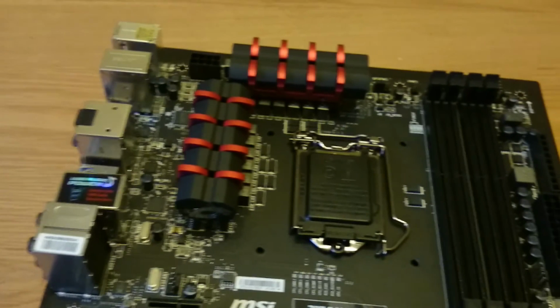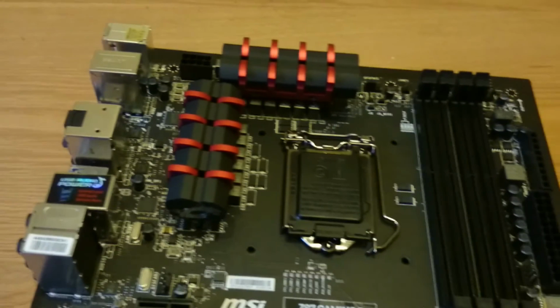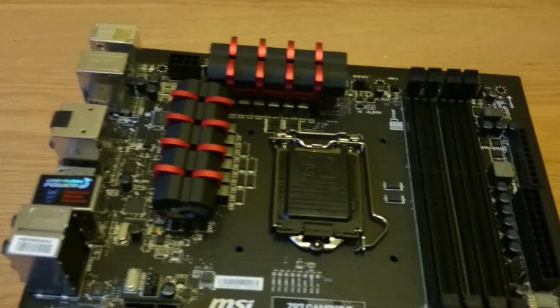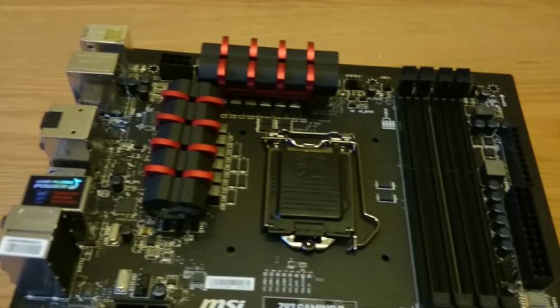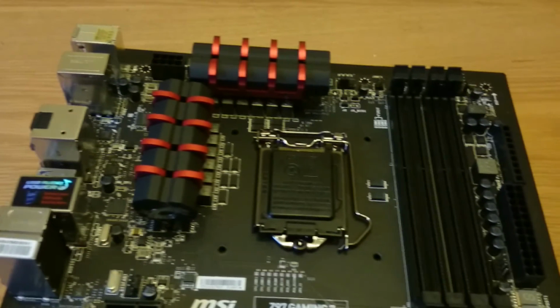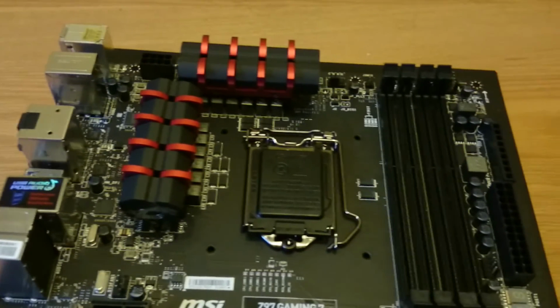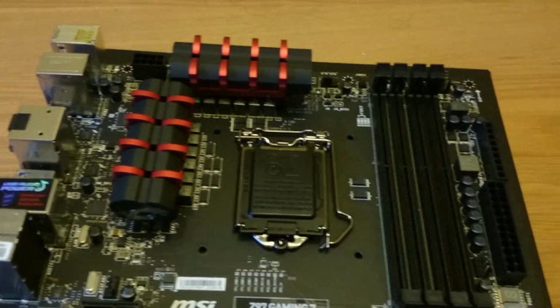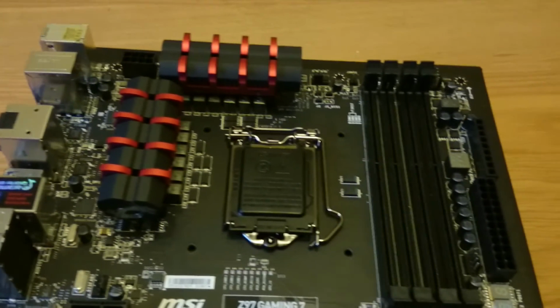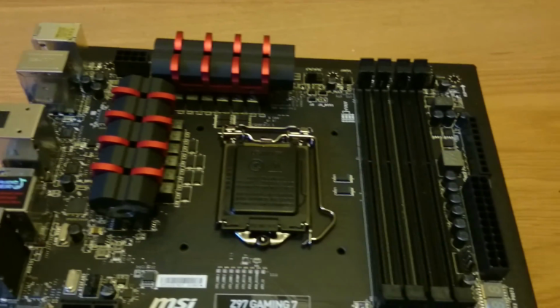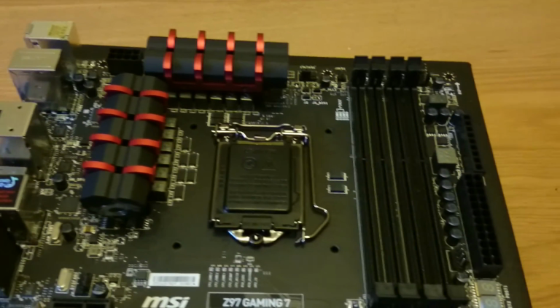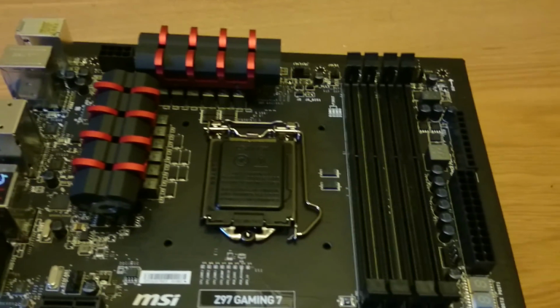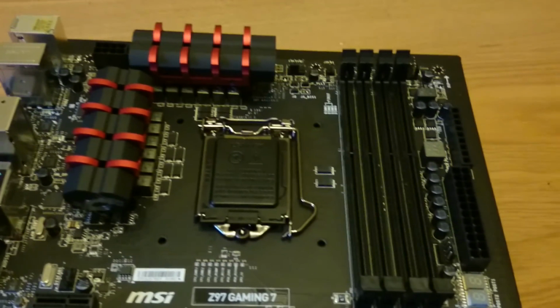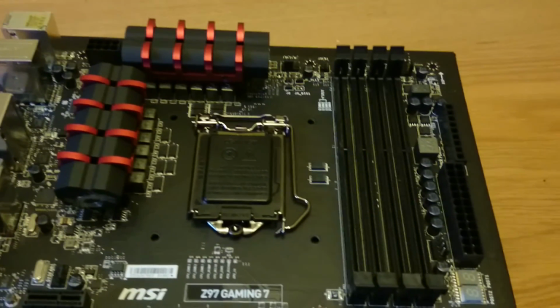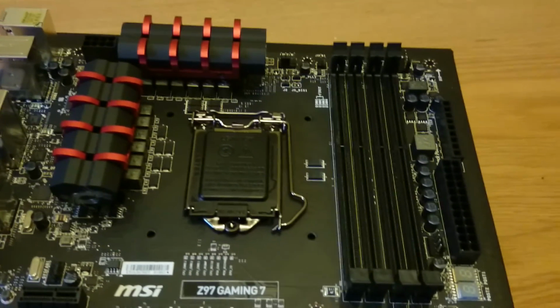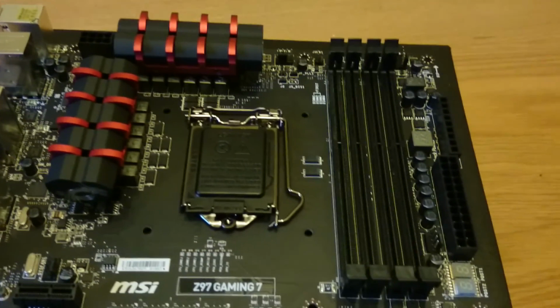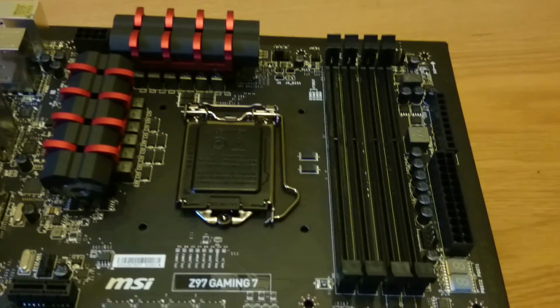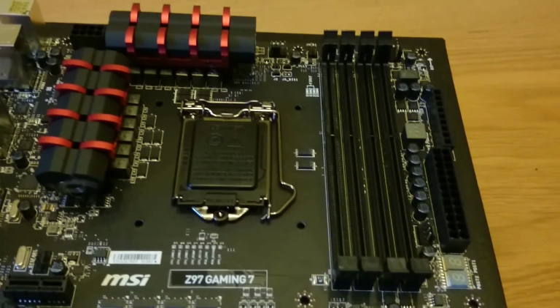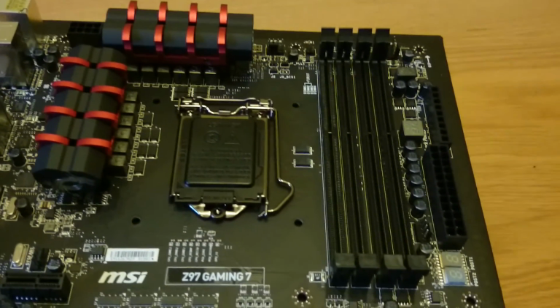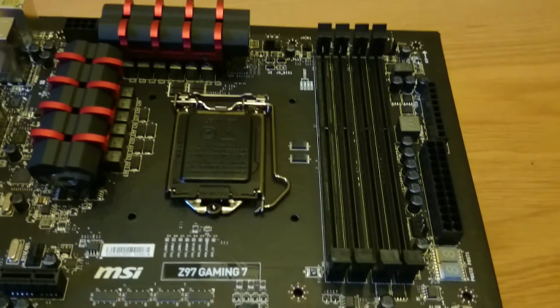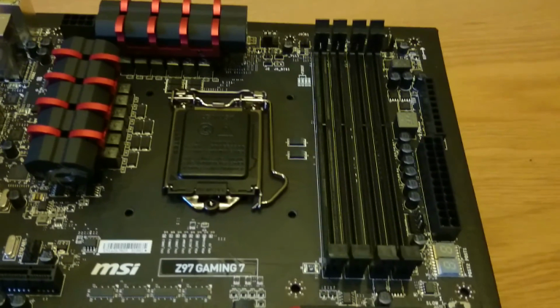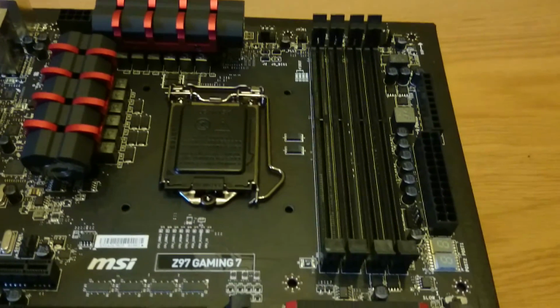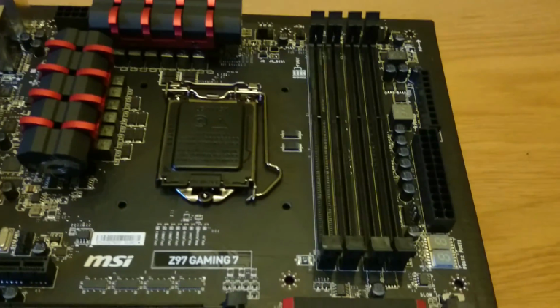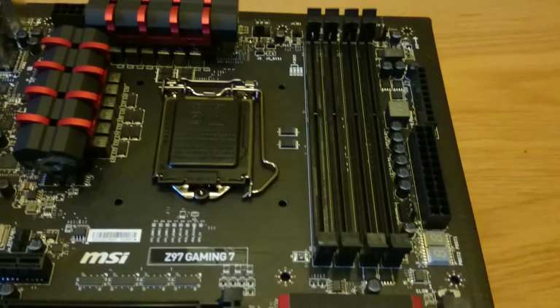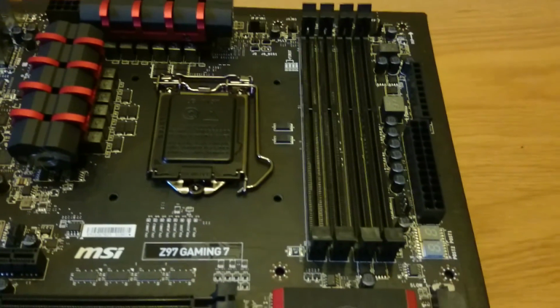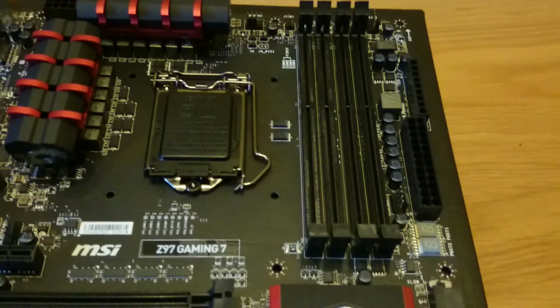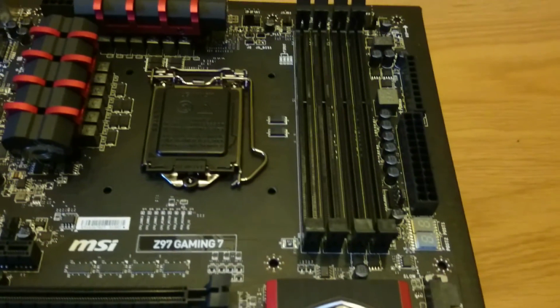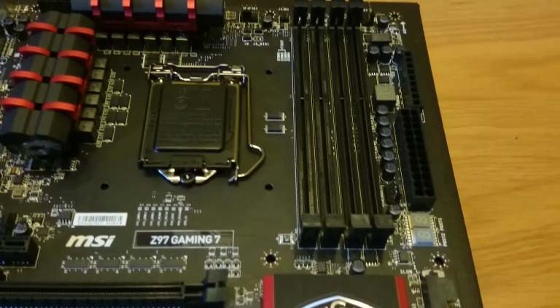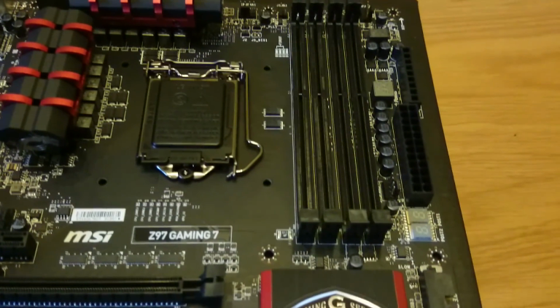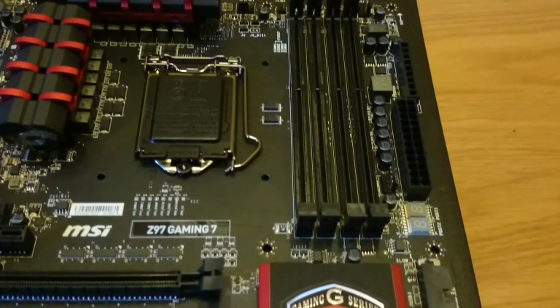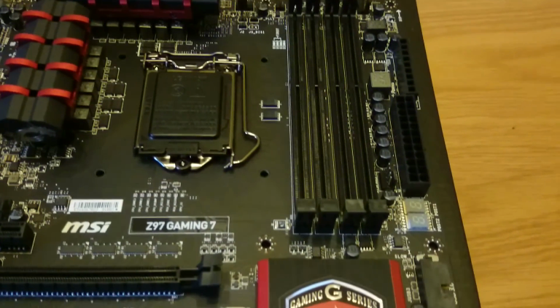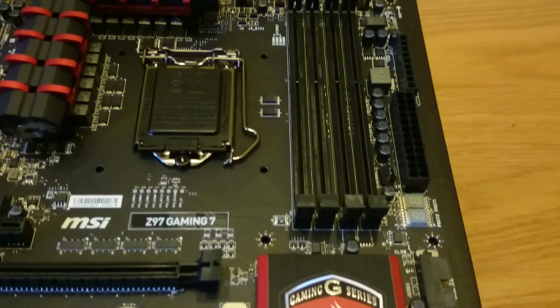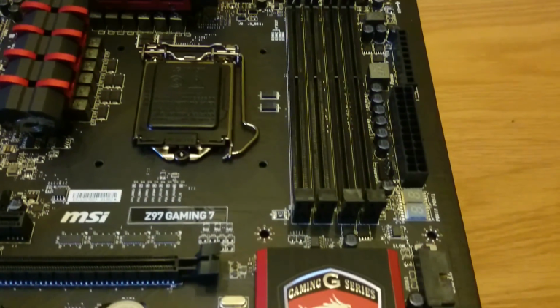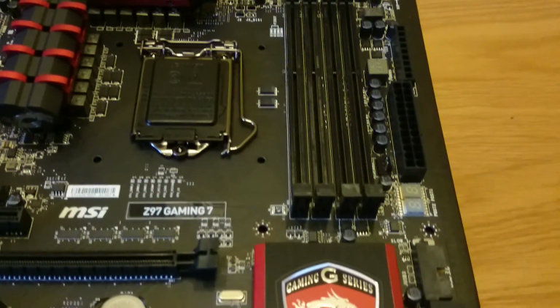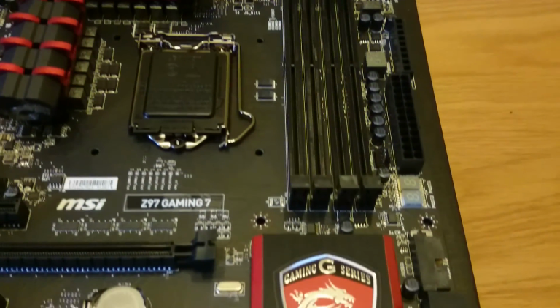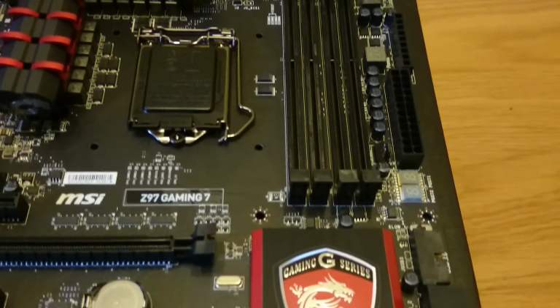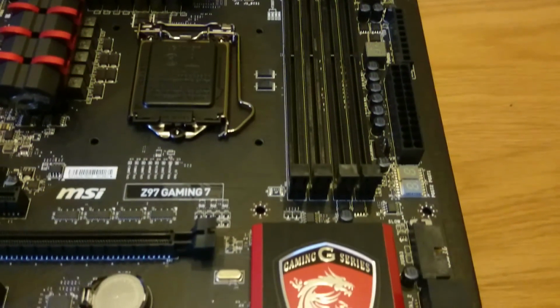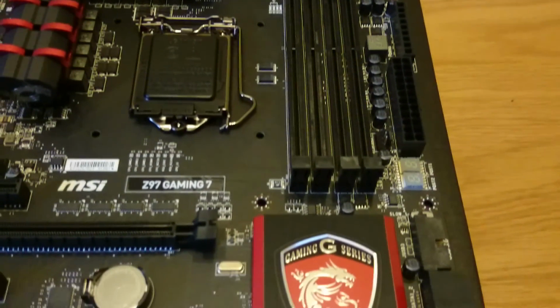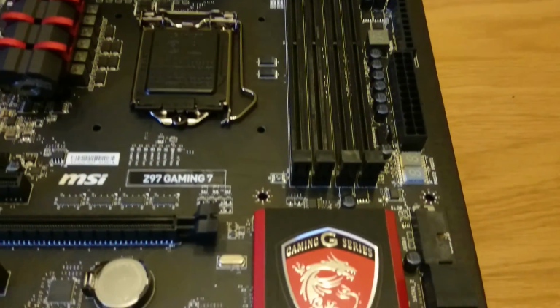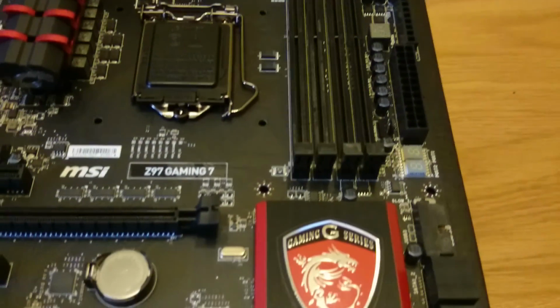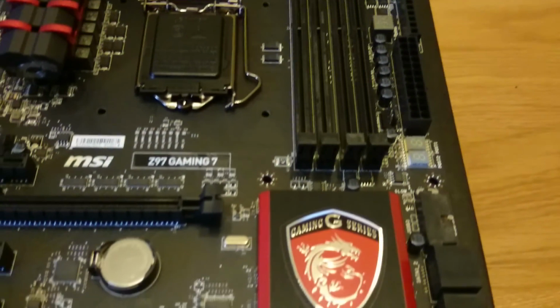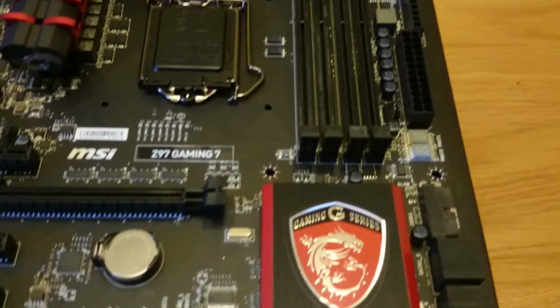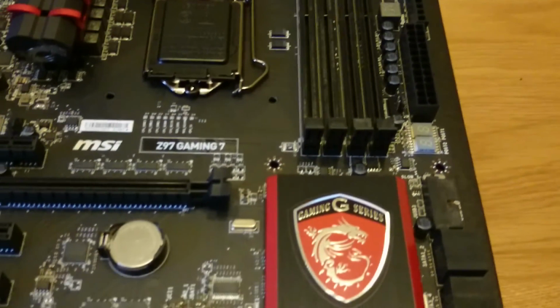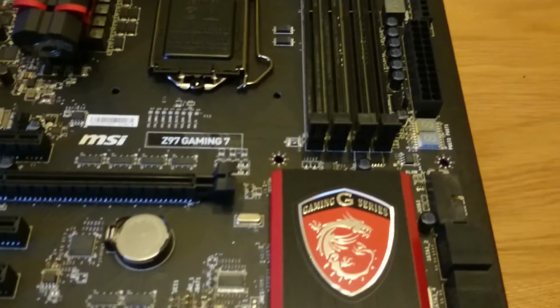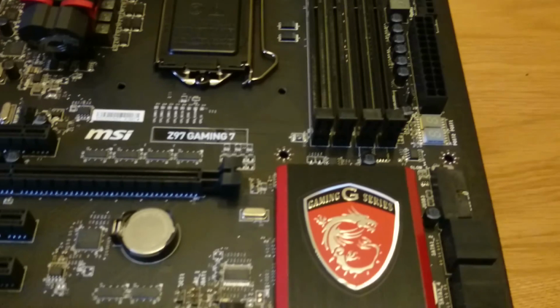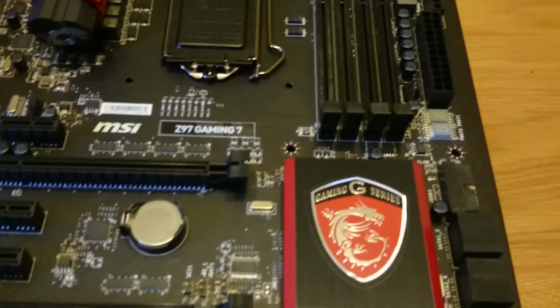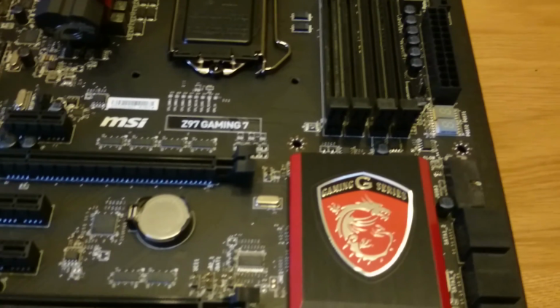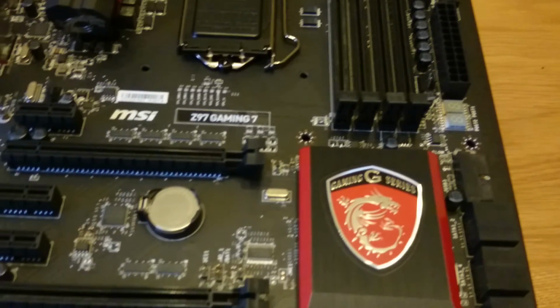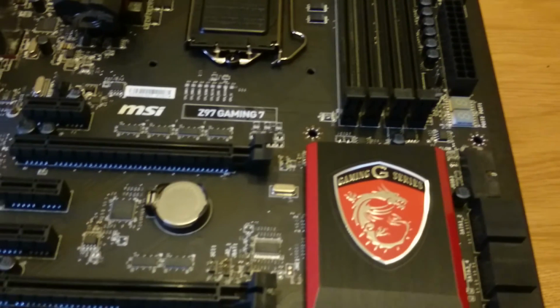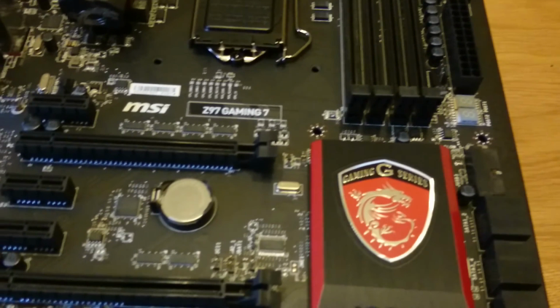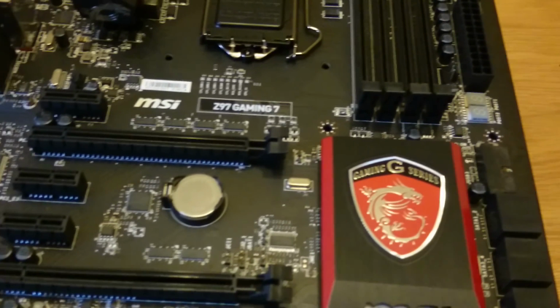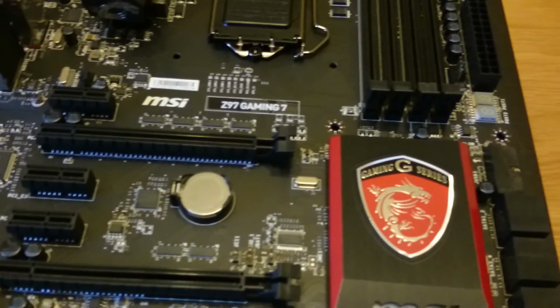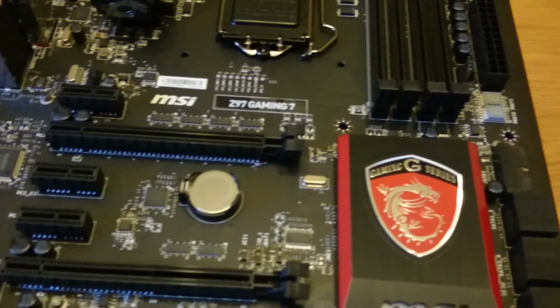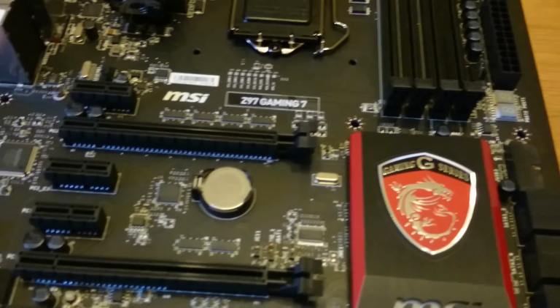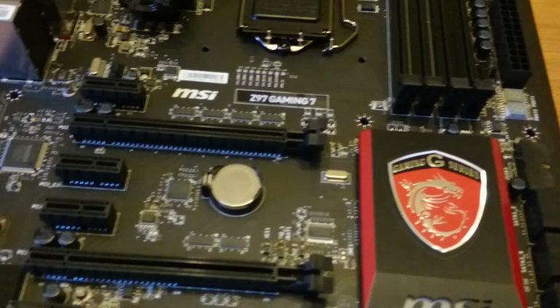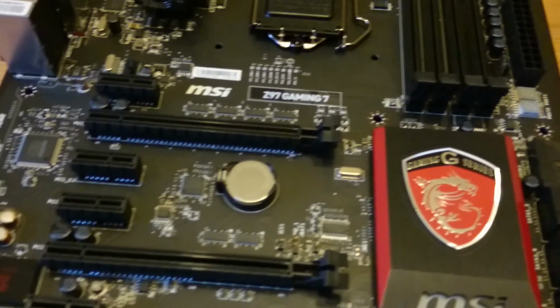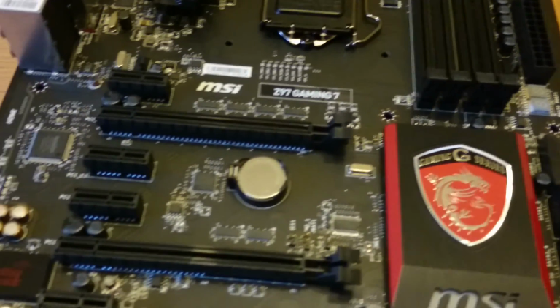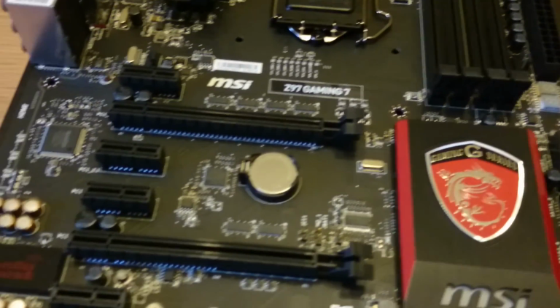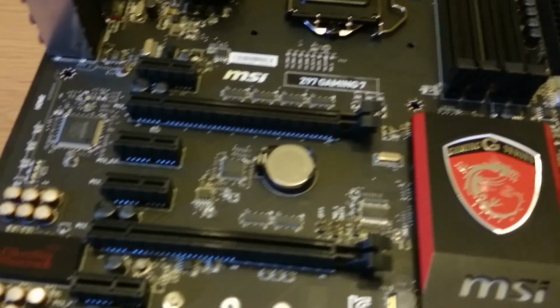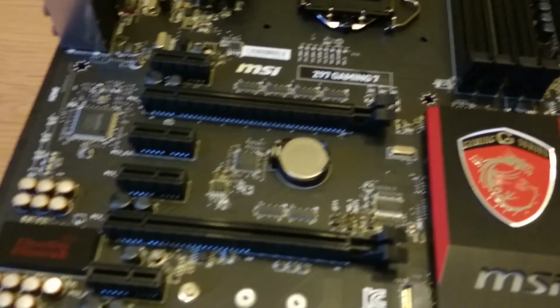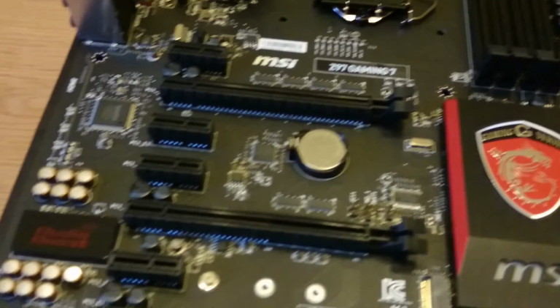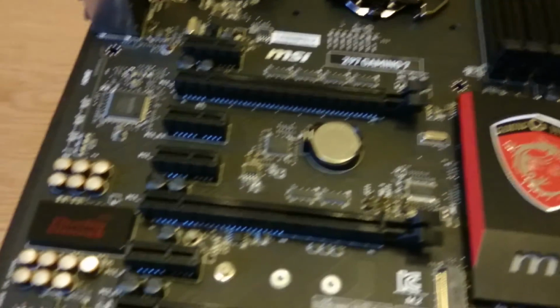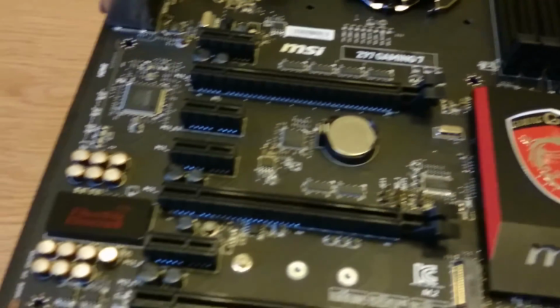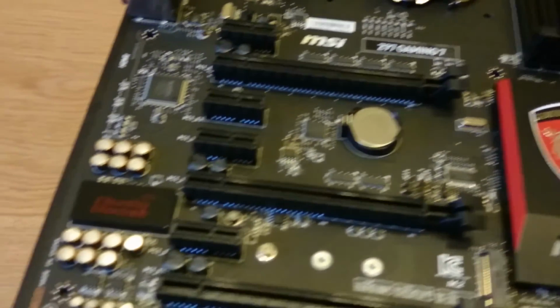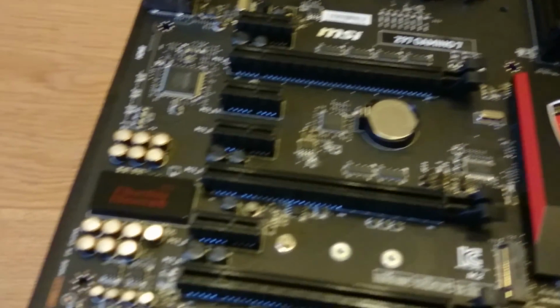Thanks for joining me on this unboxing, and next time we'll be taking a look at the MSI Radeon 290 graphics card. See you next time.